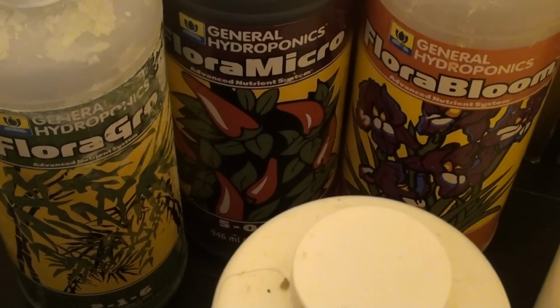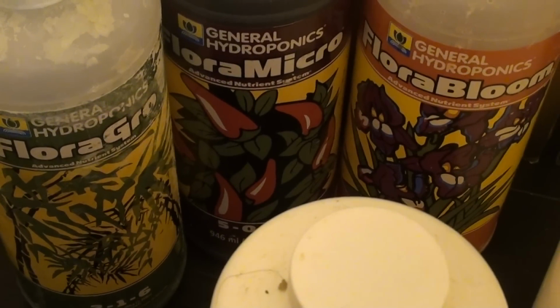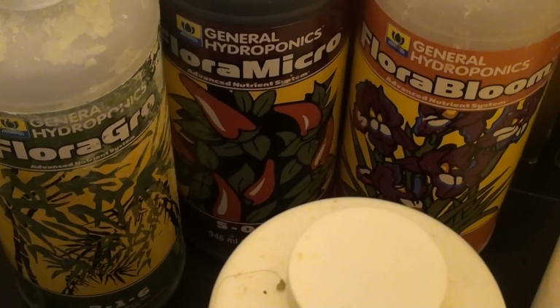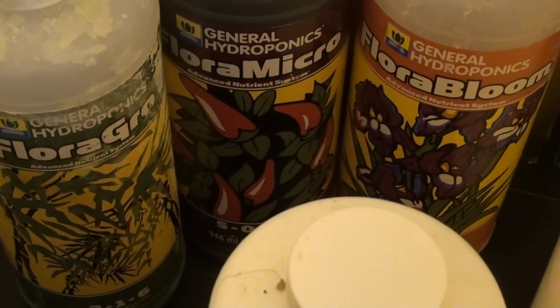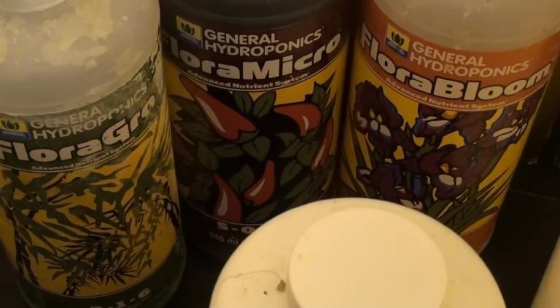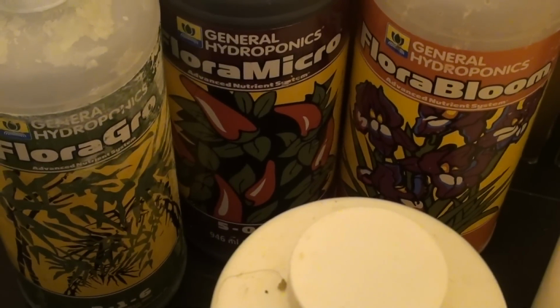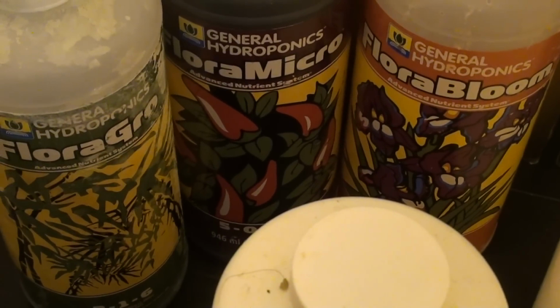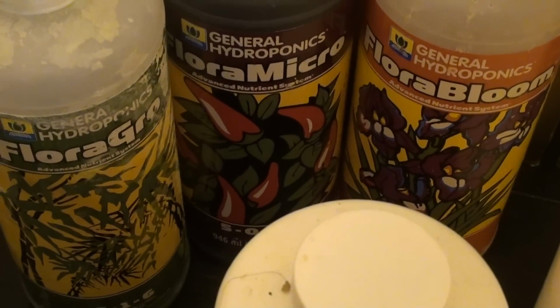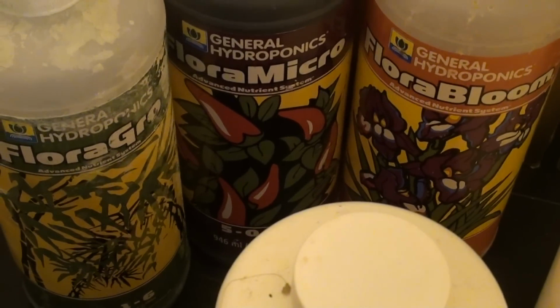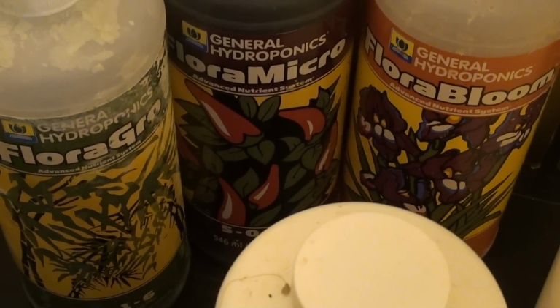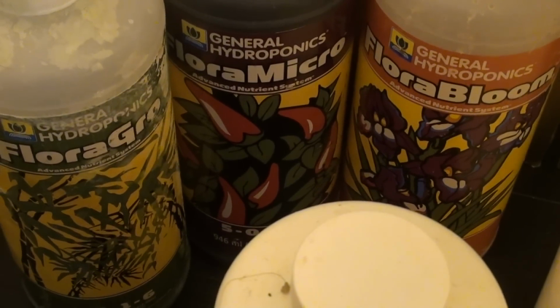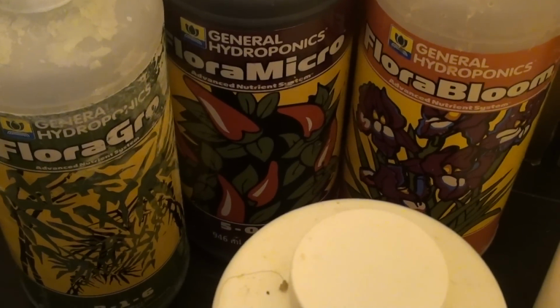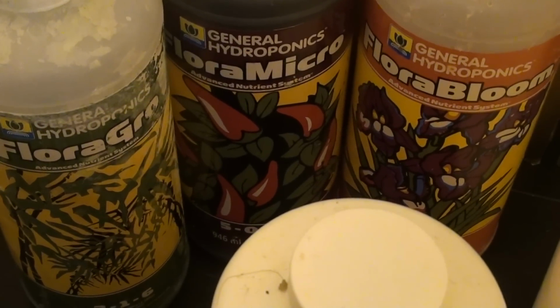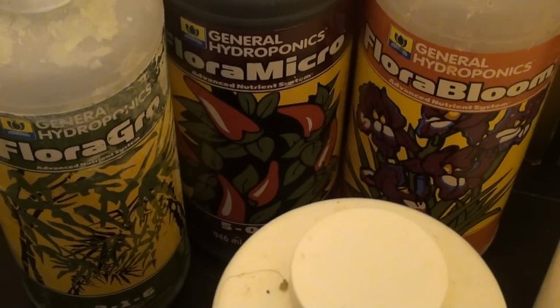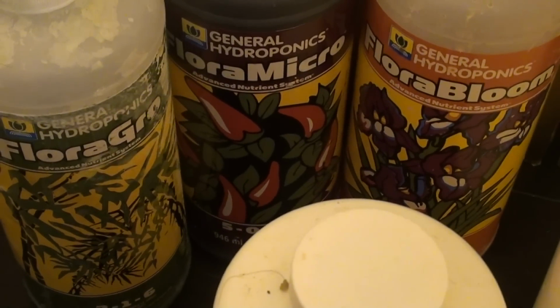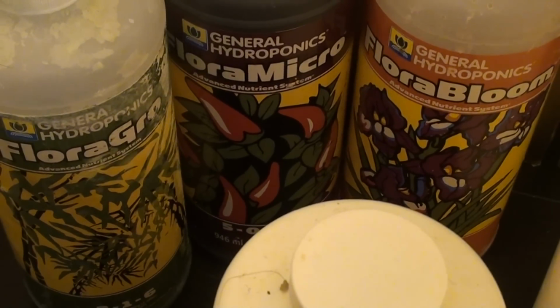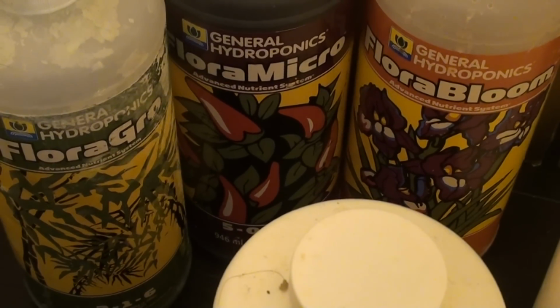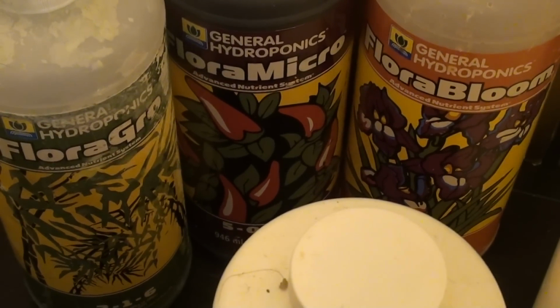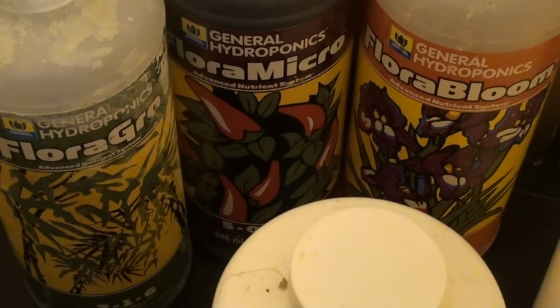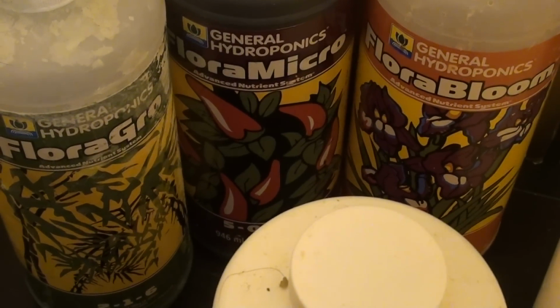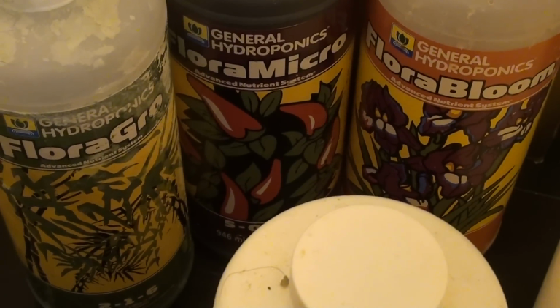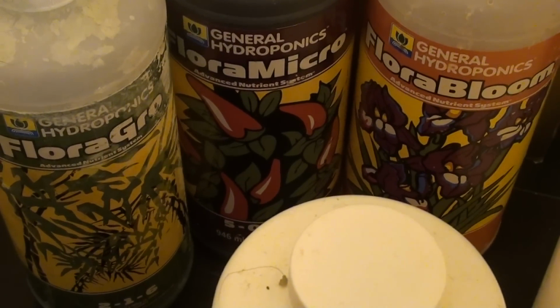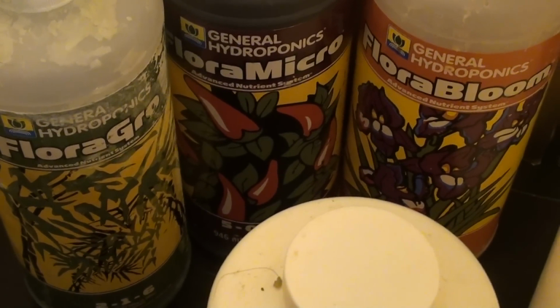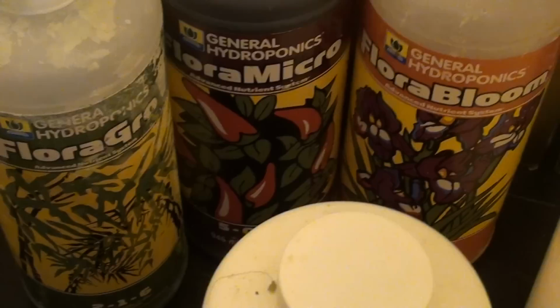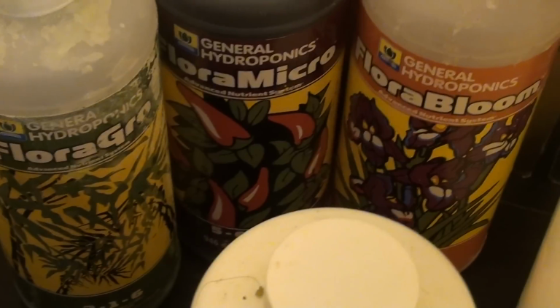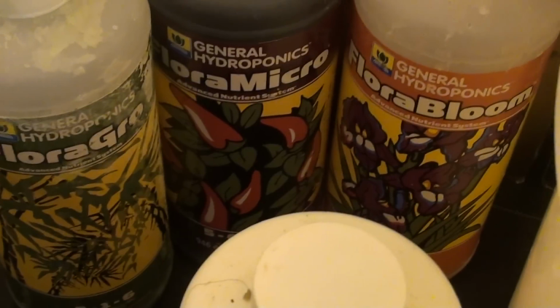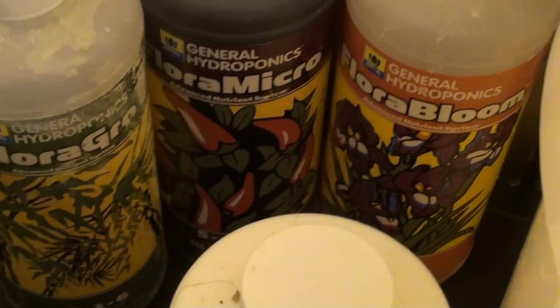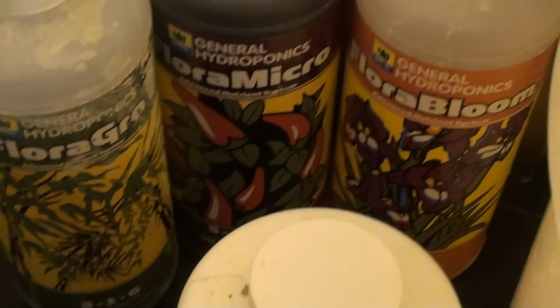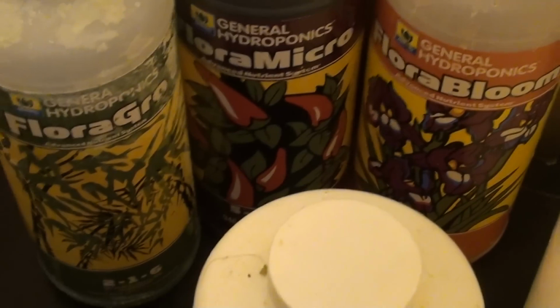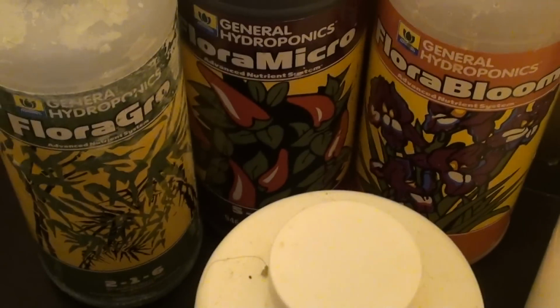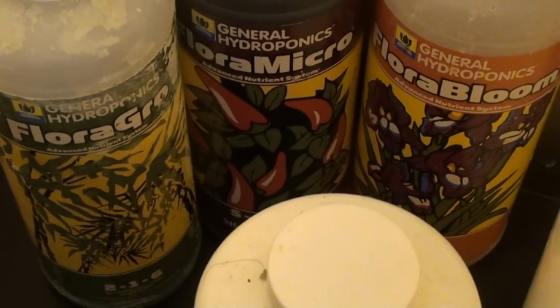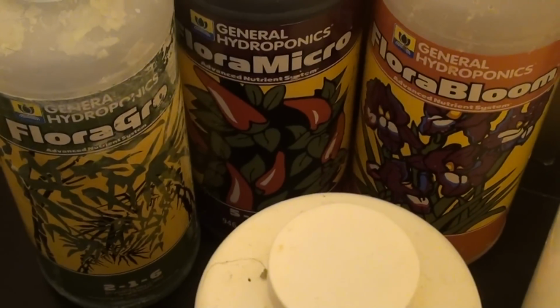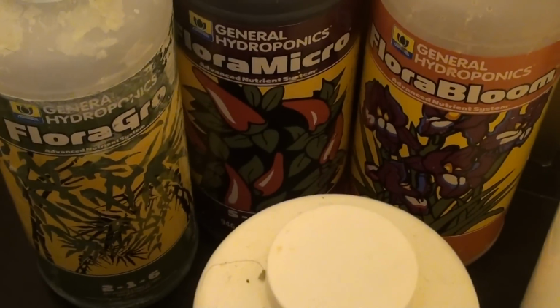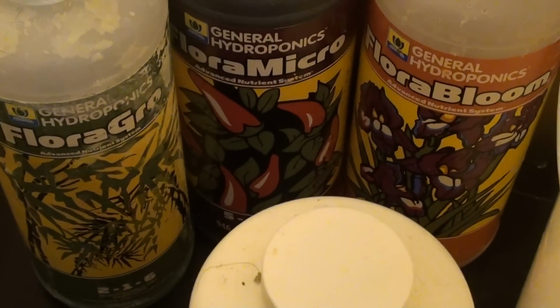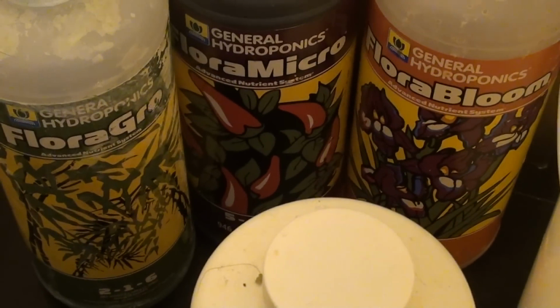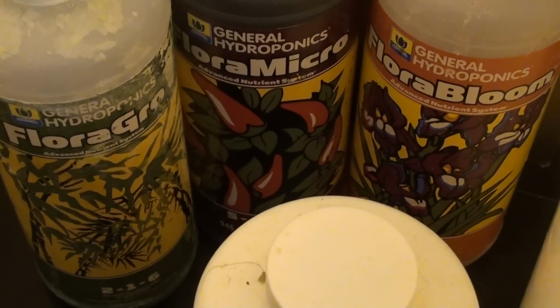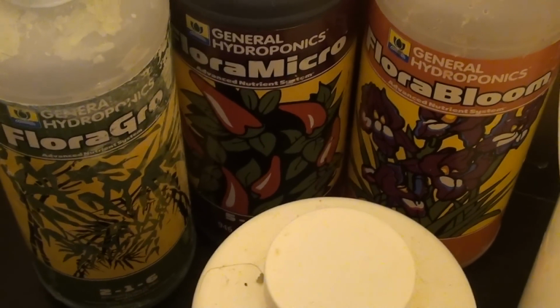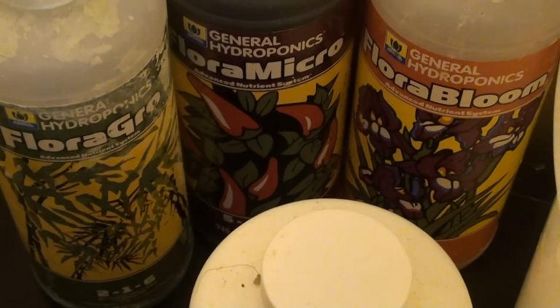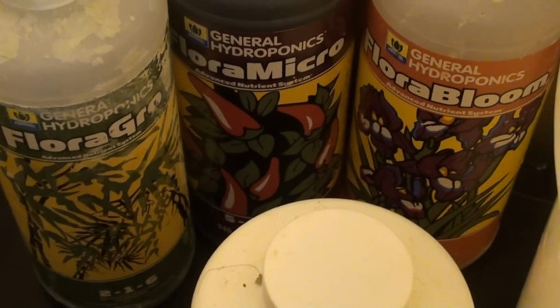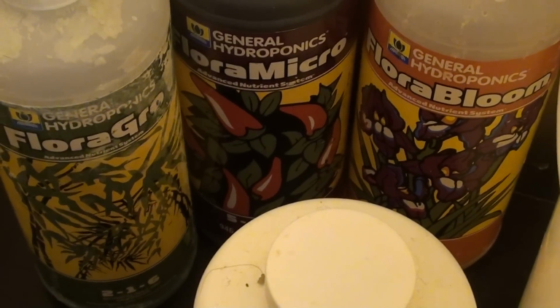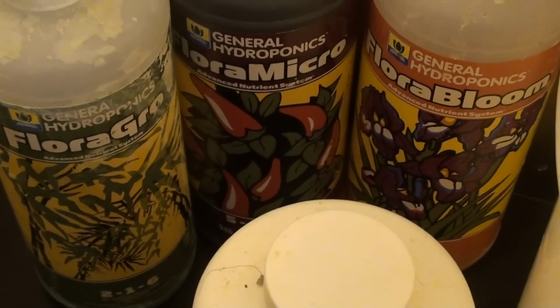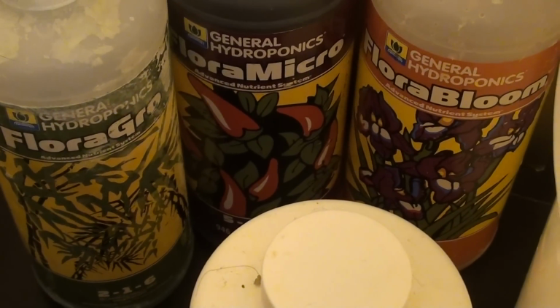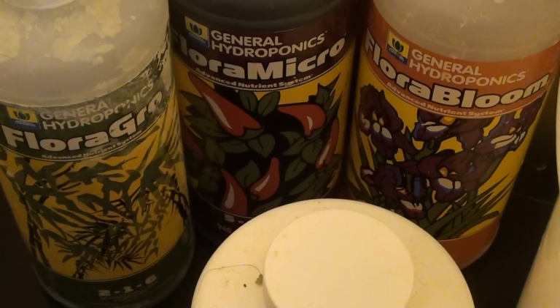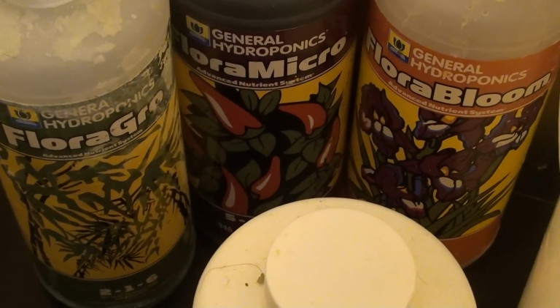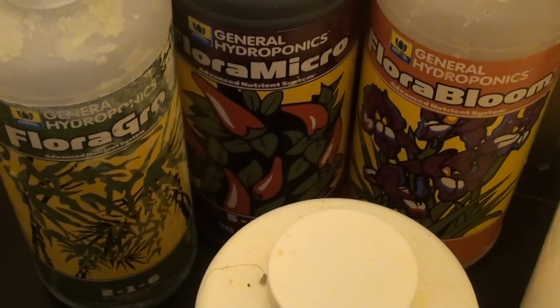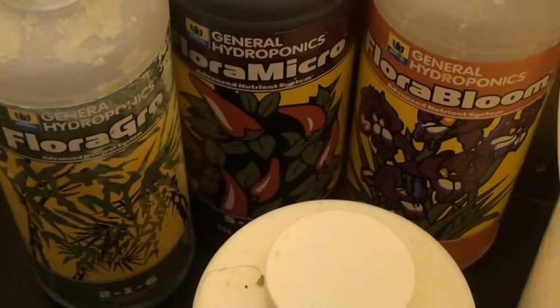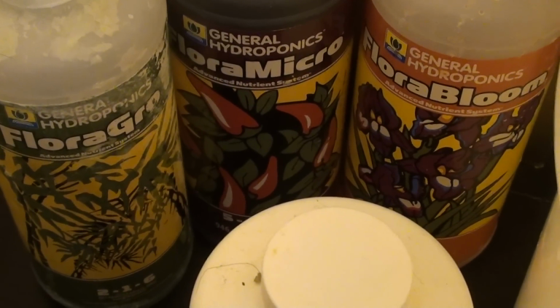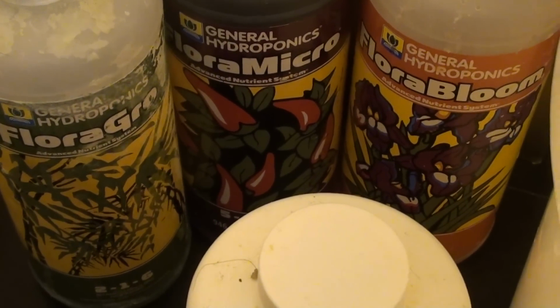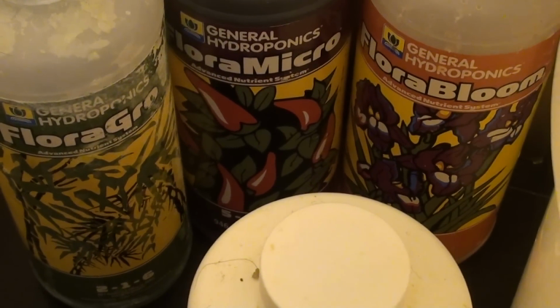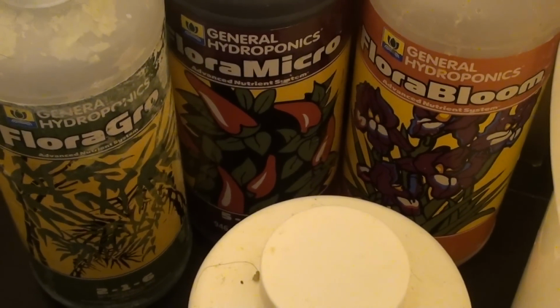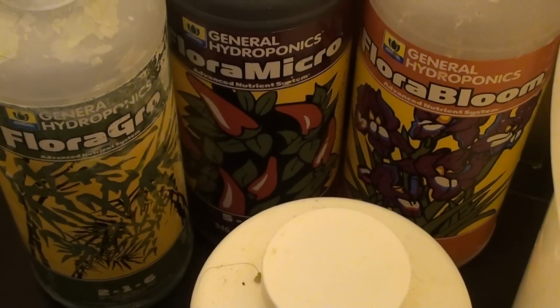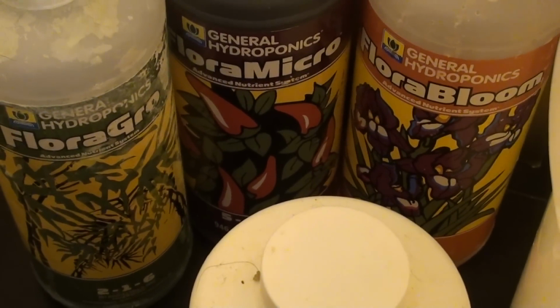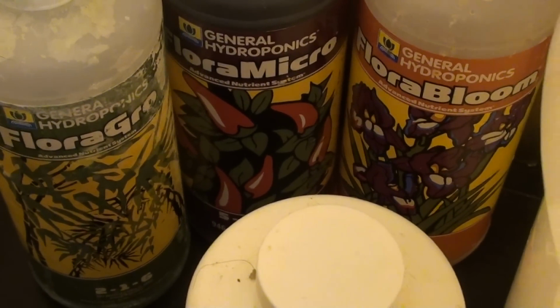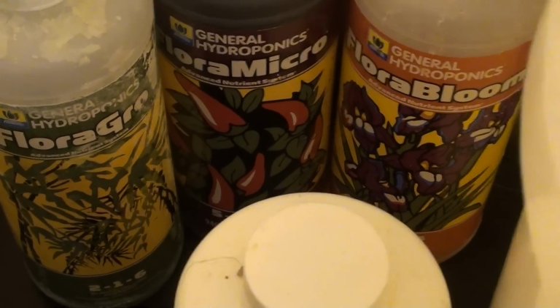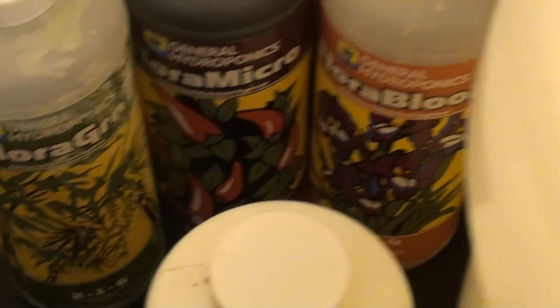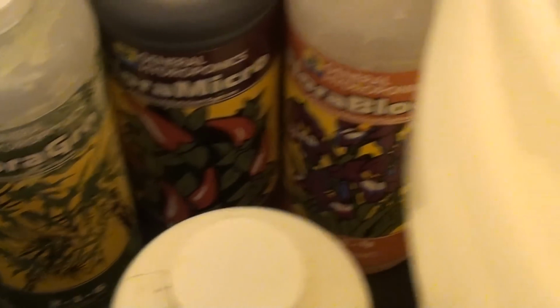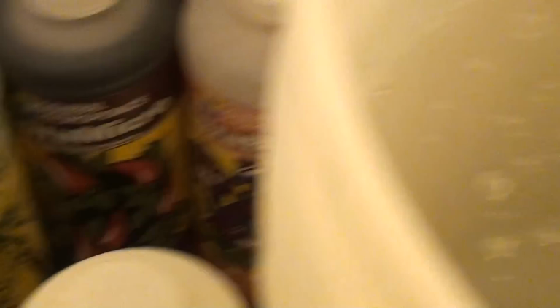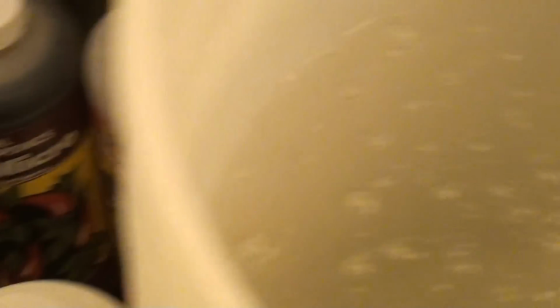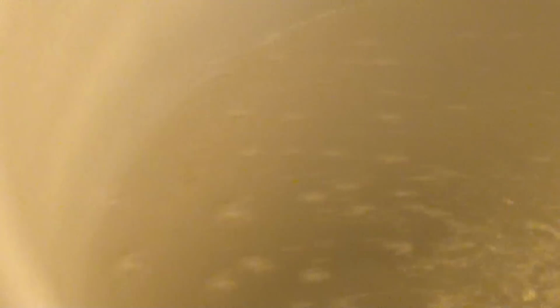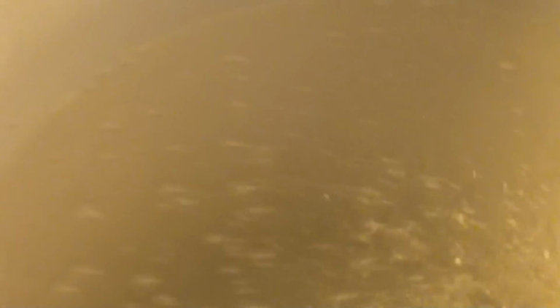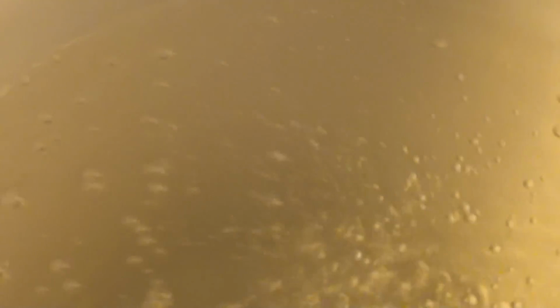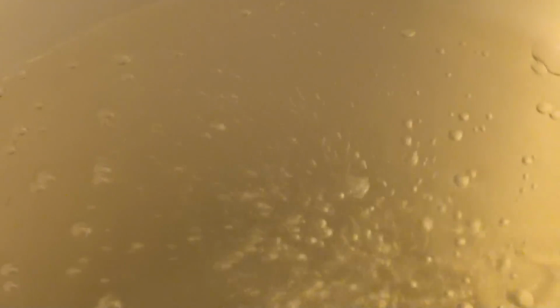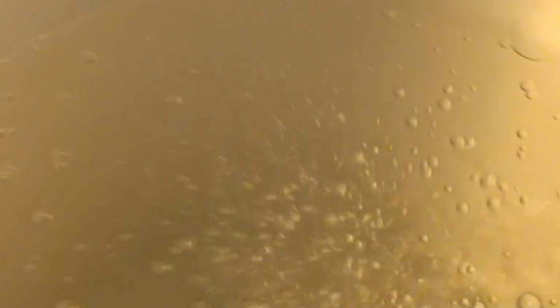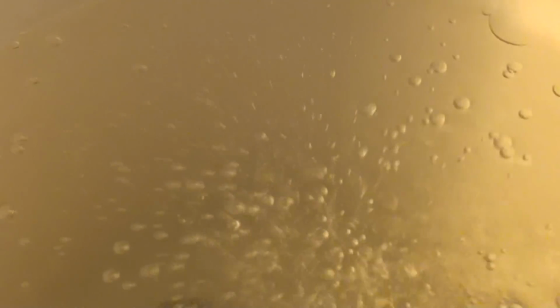Hey, what's up guys, Chef GreenThom here. I'm gonna do the update of my nutrient mix.